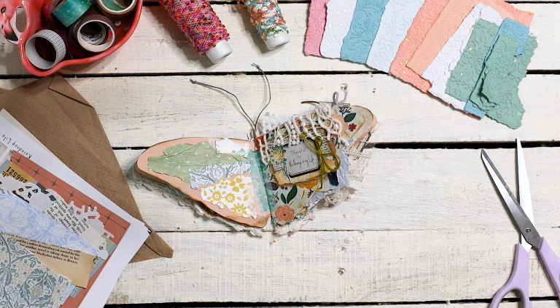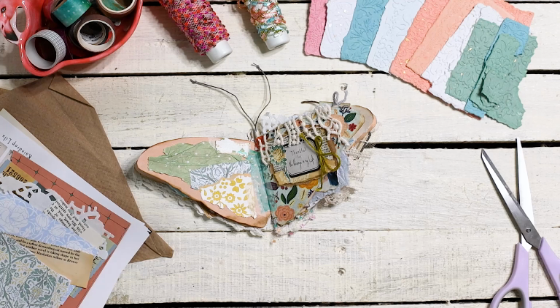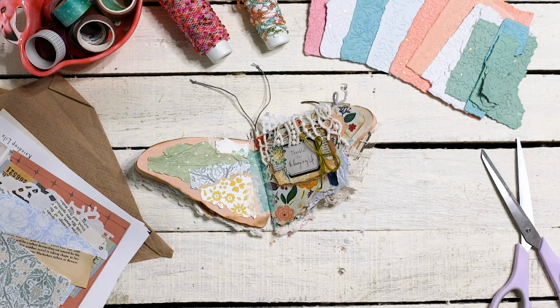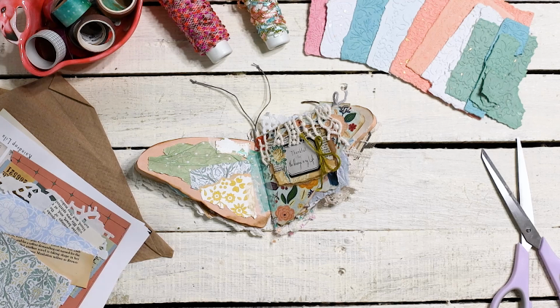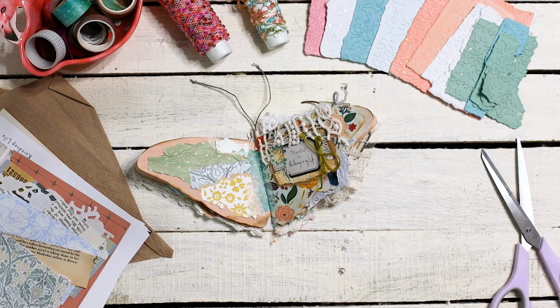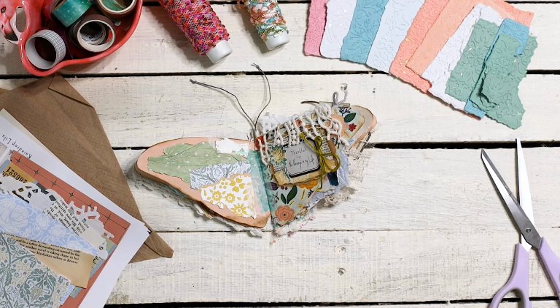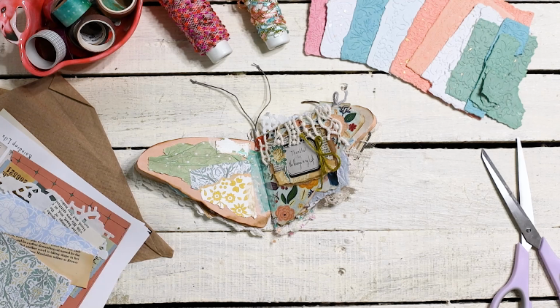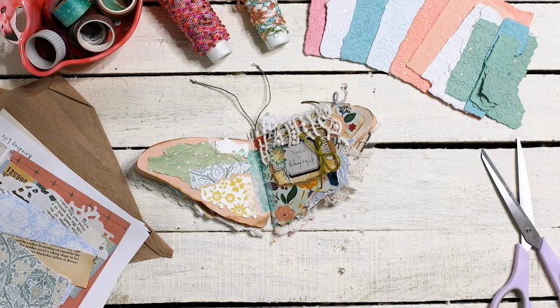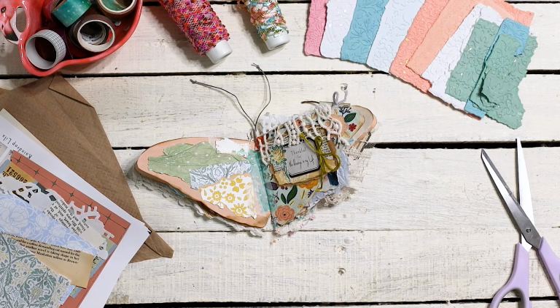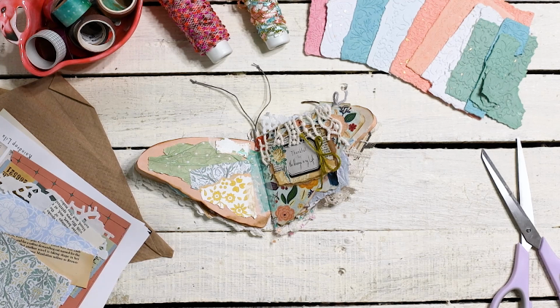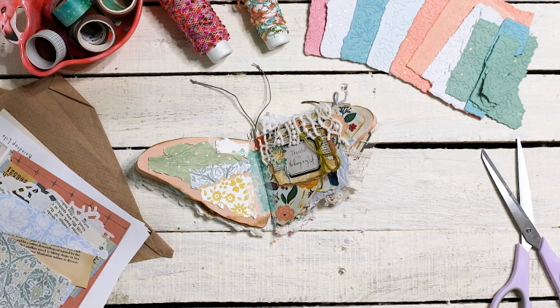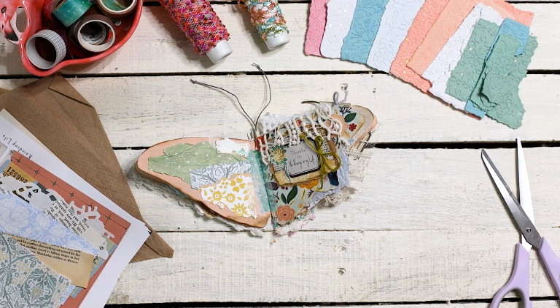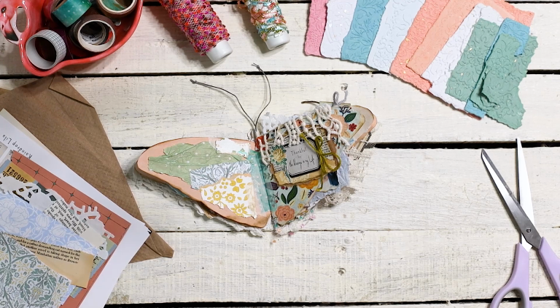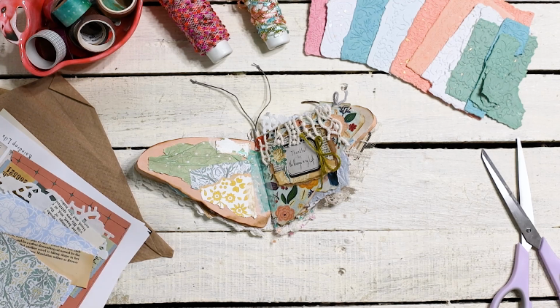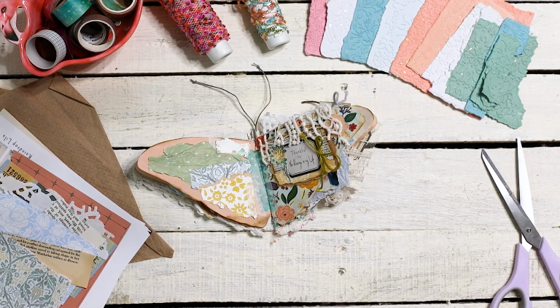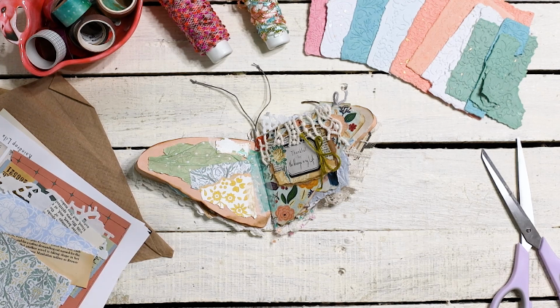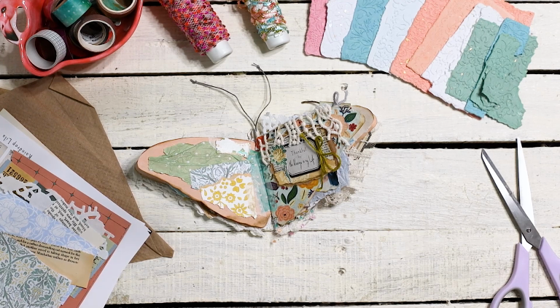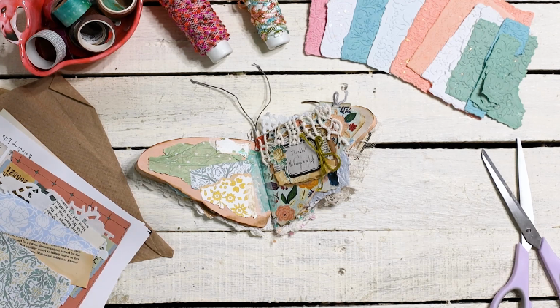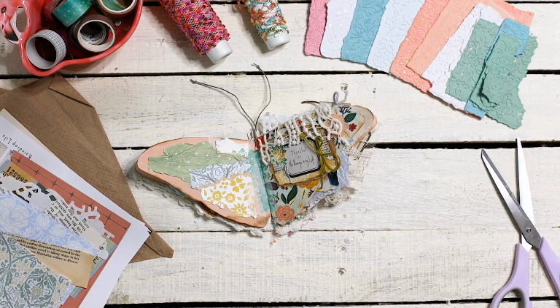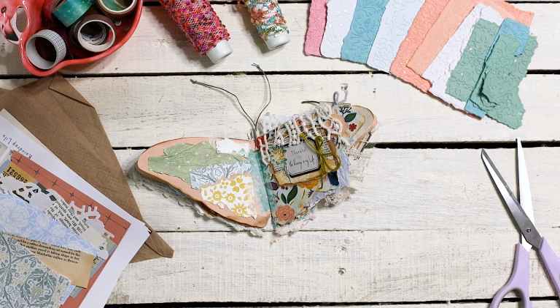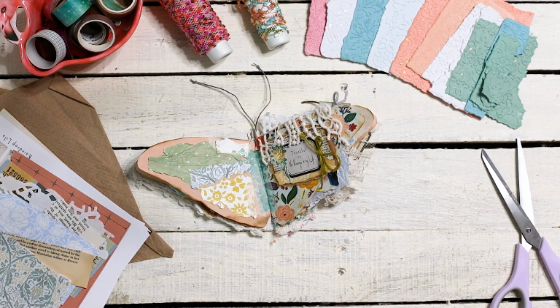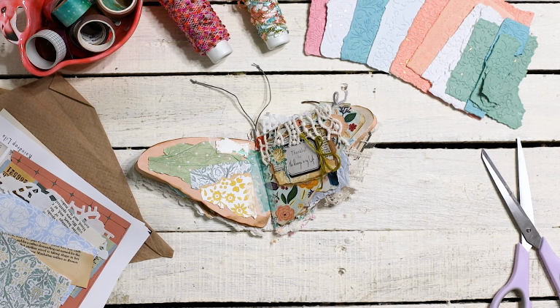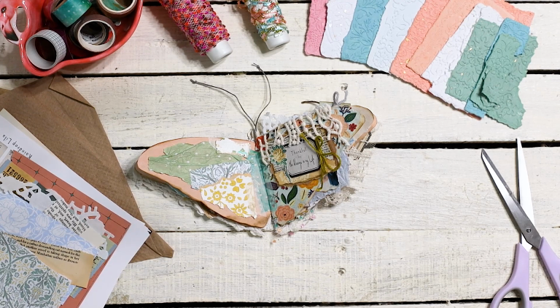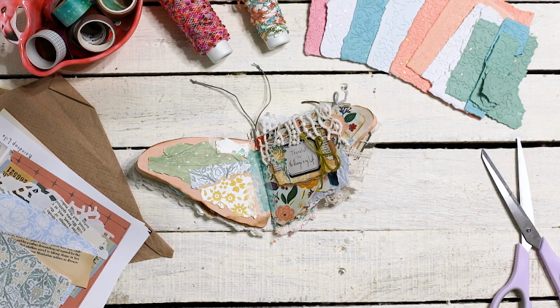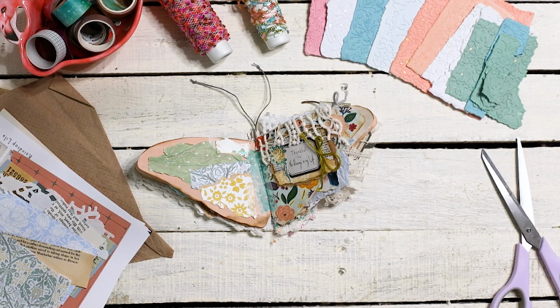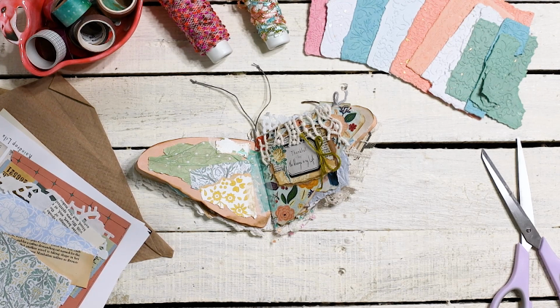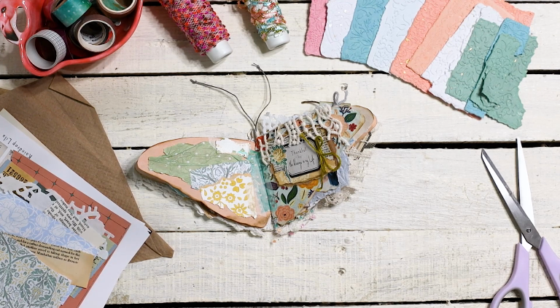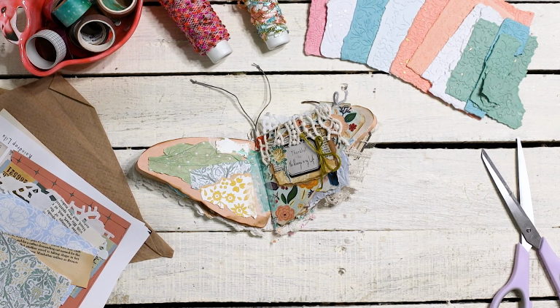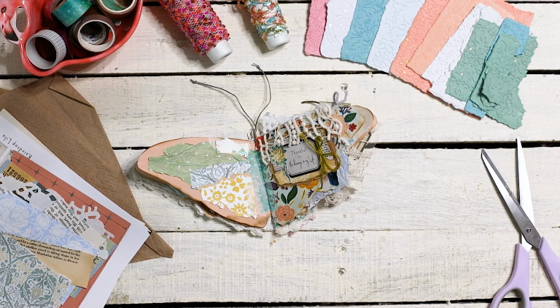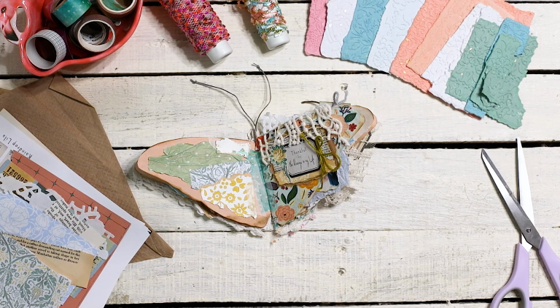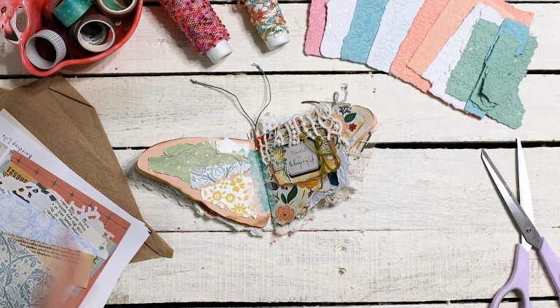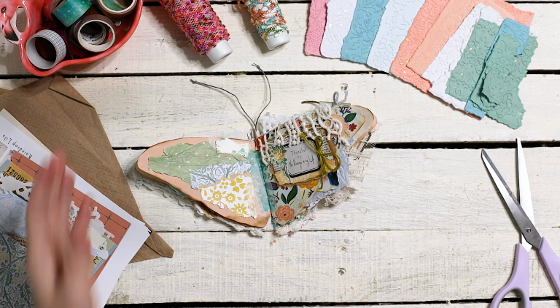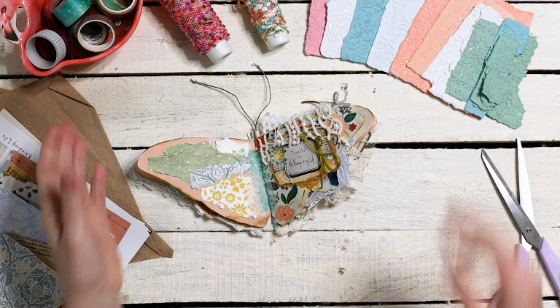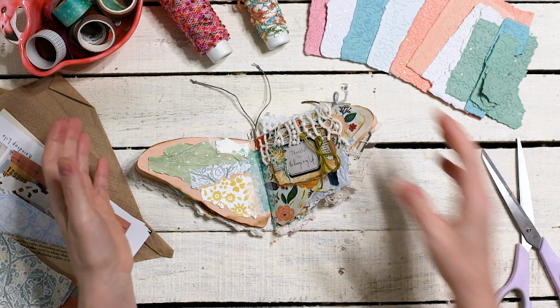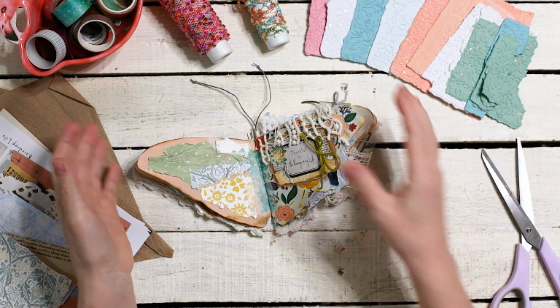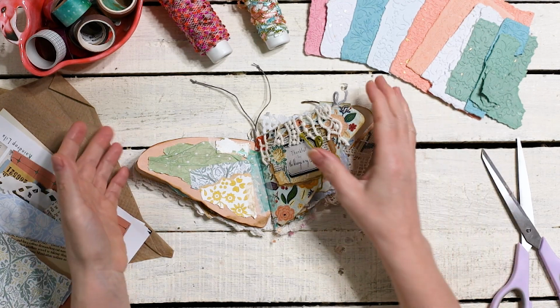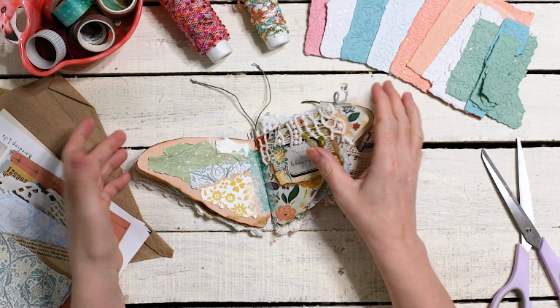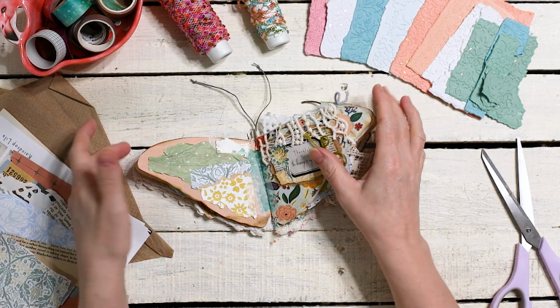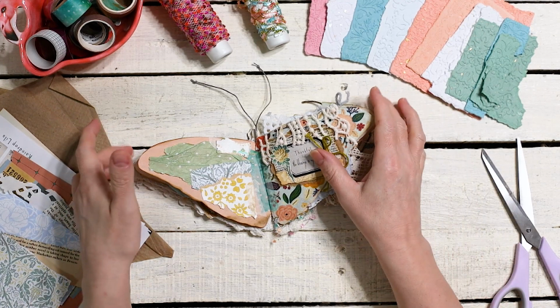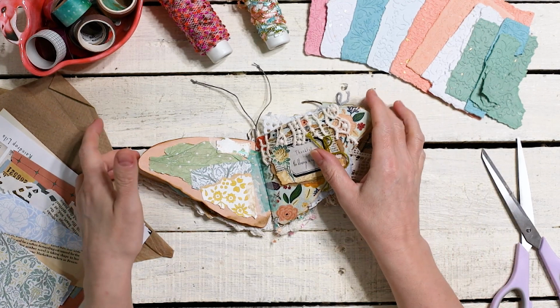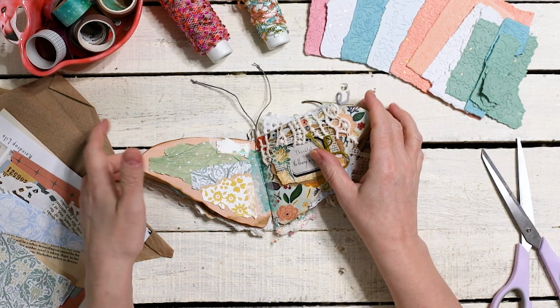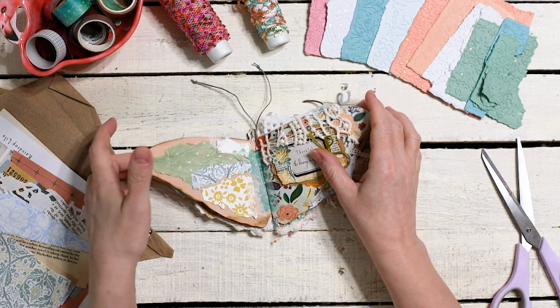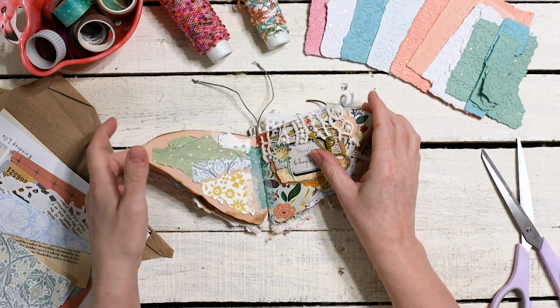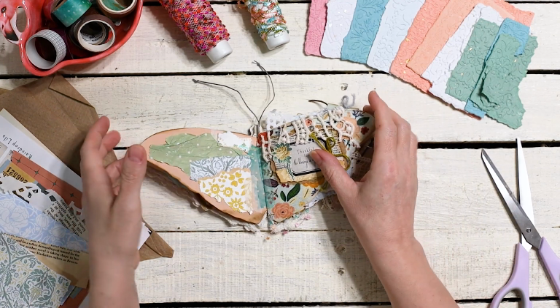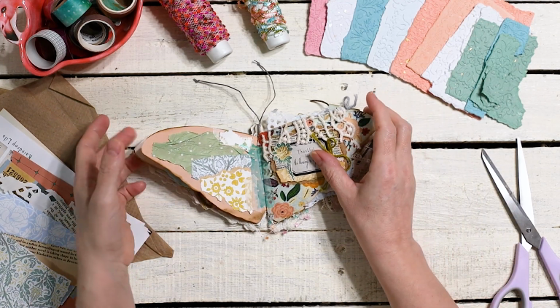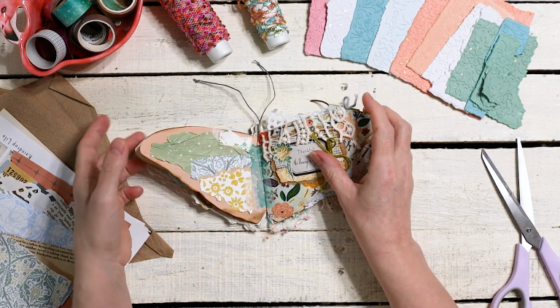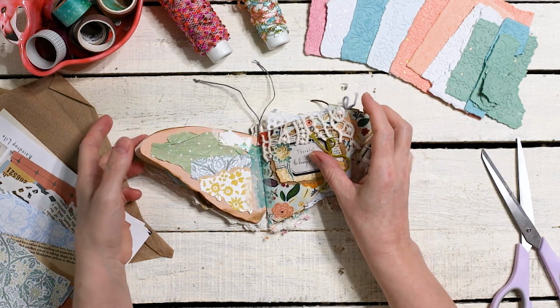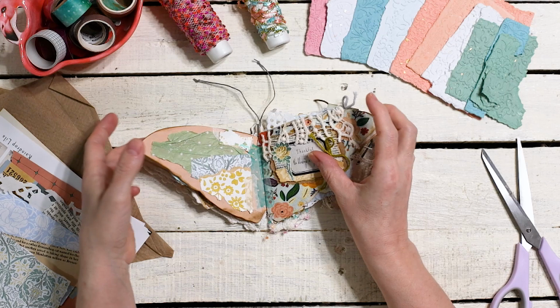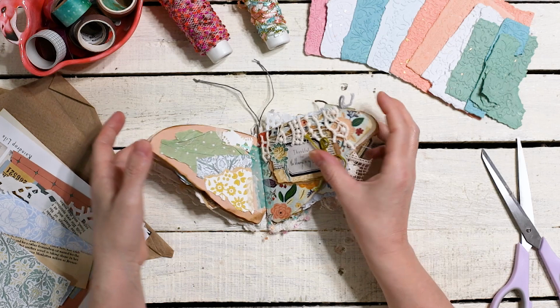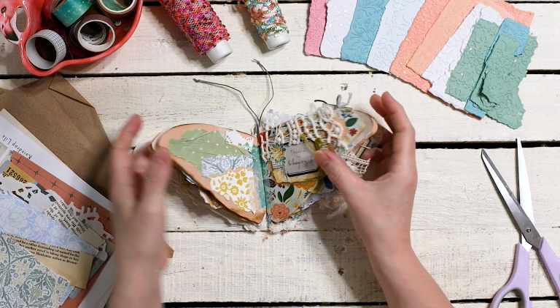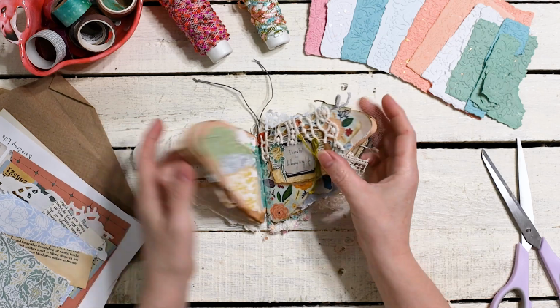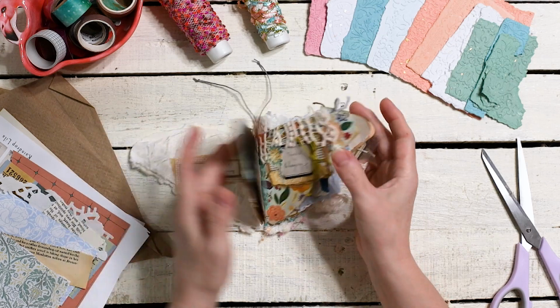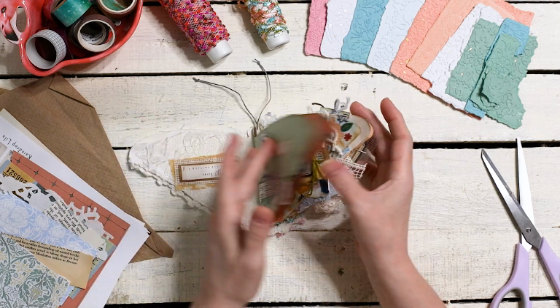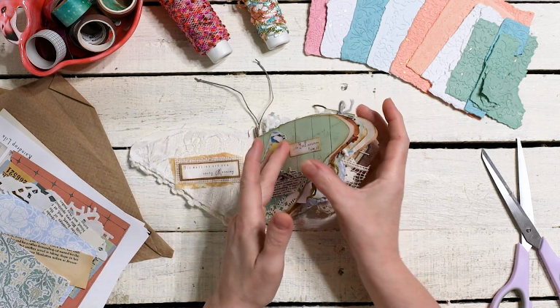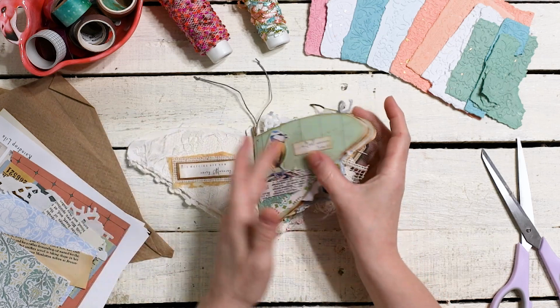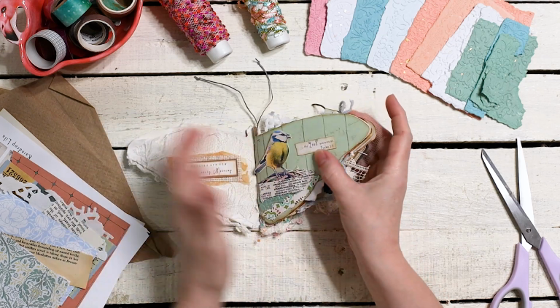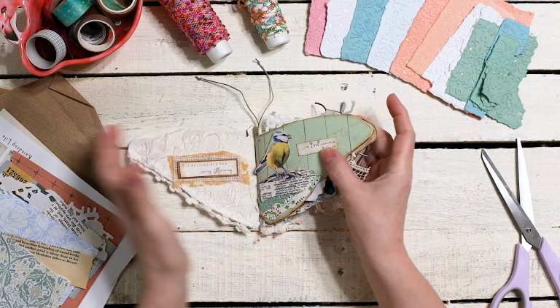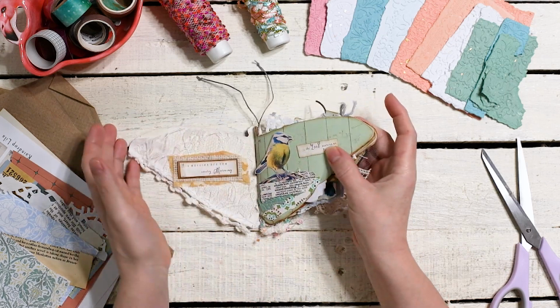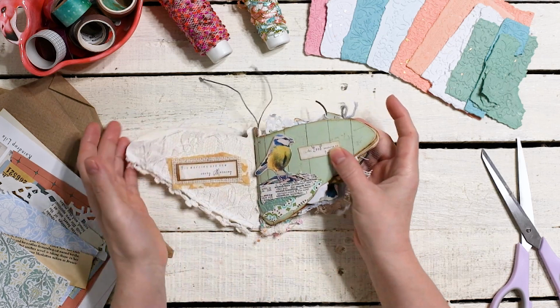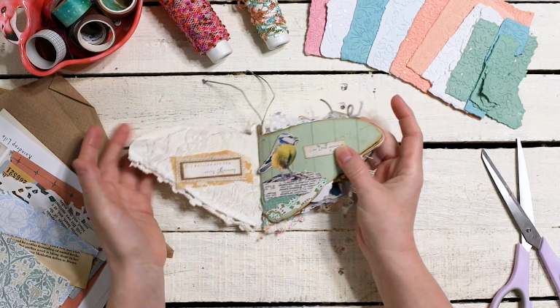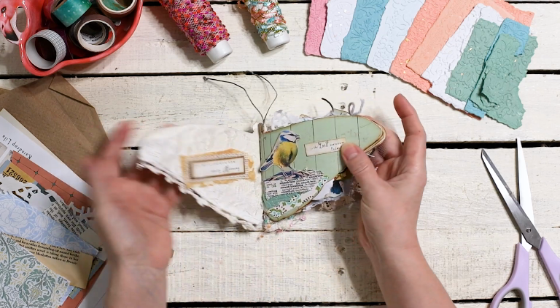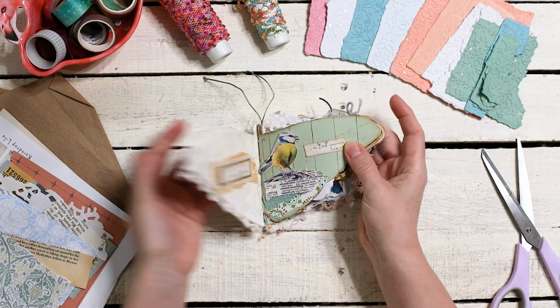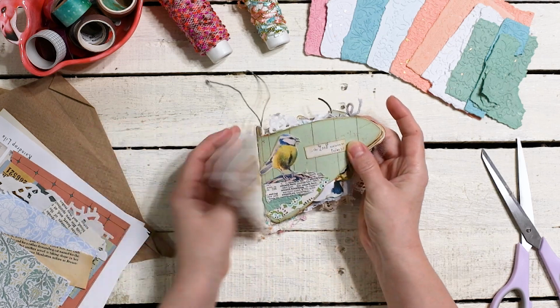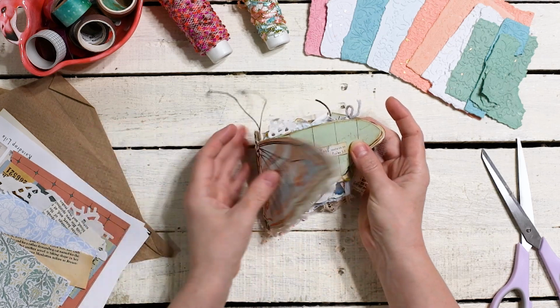Hello and welcome to my channel. I'm Lydia with Raindrop Lila and today we're going to work in the butterfly journal.